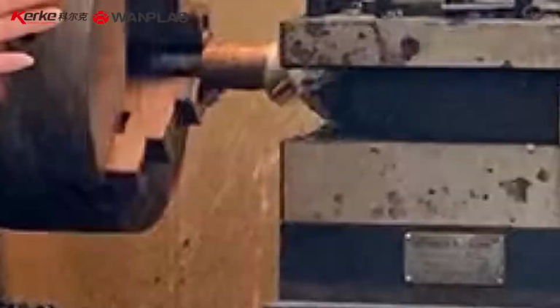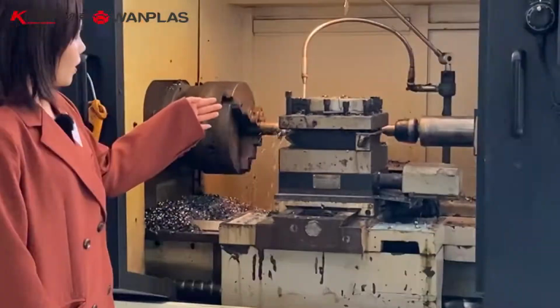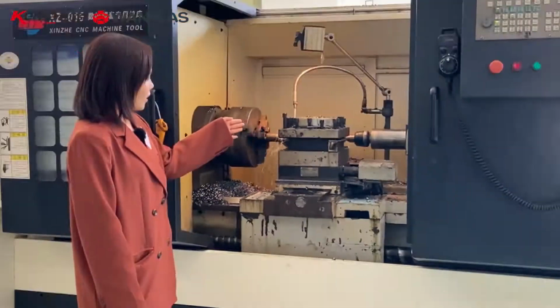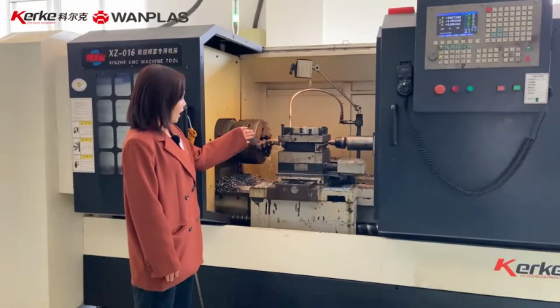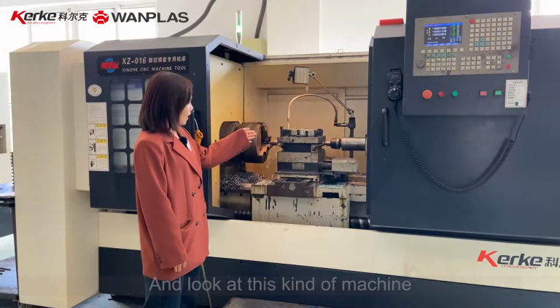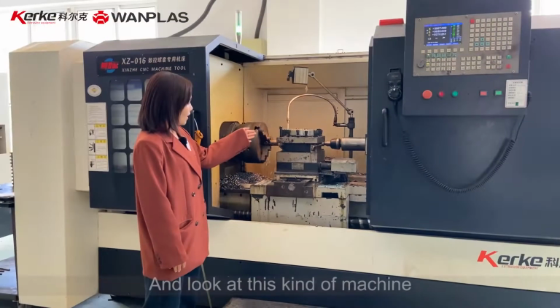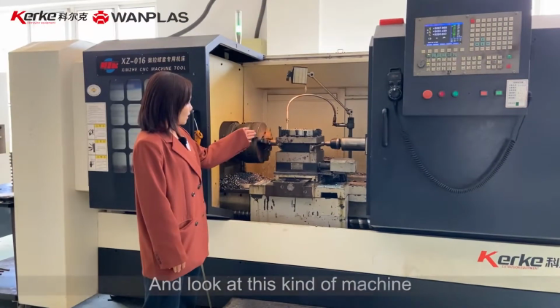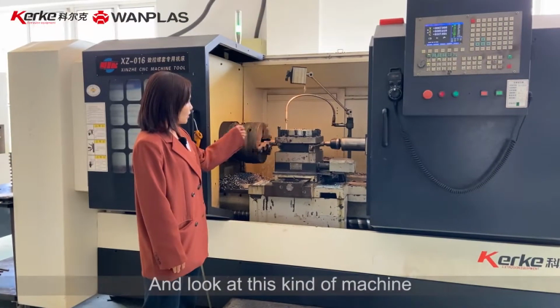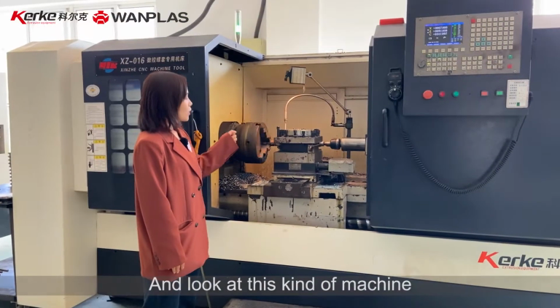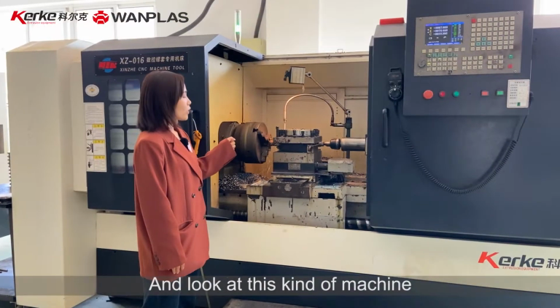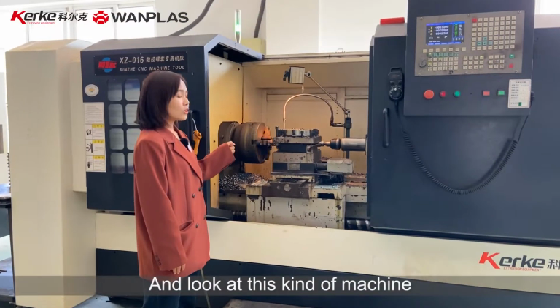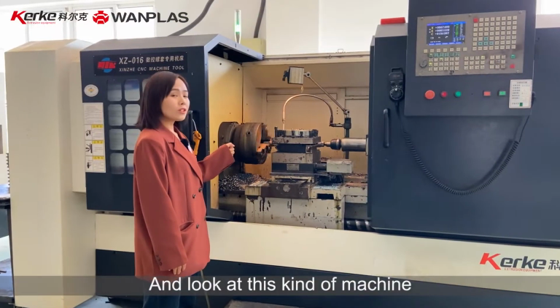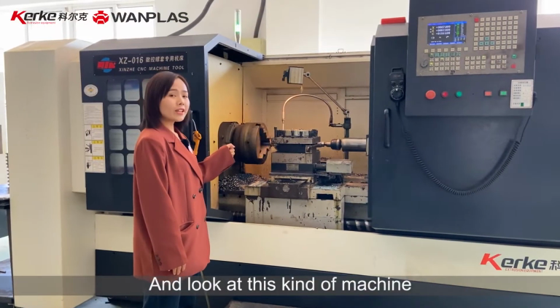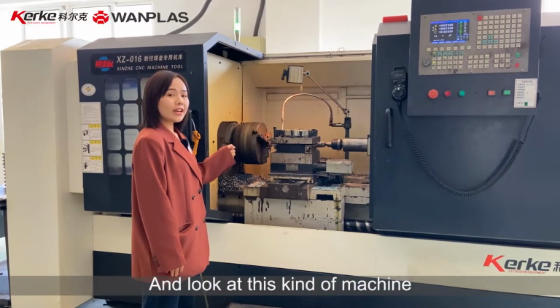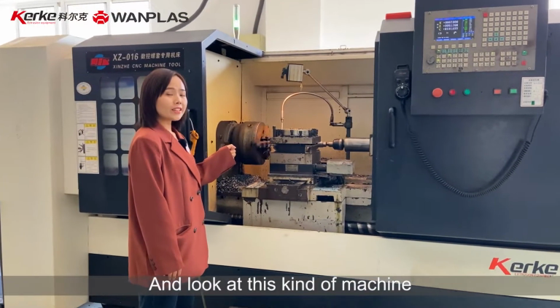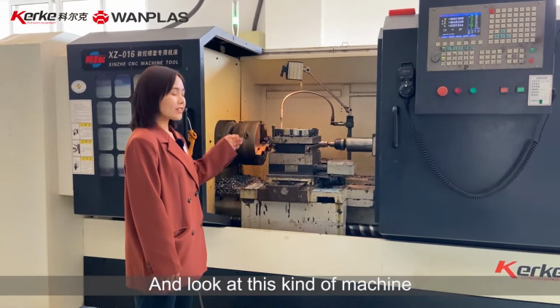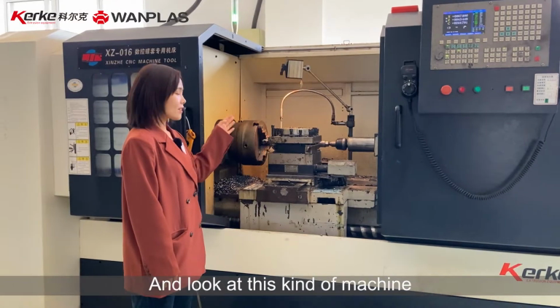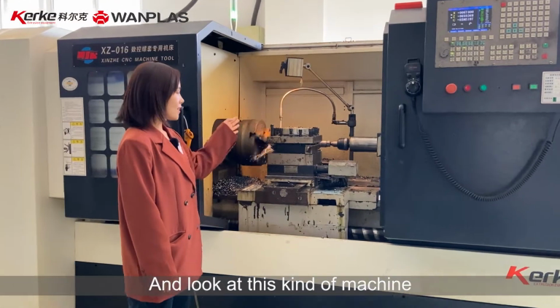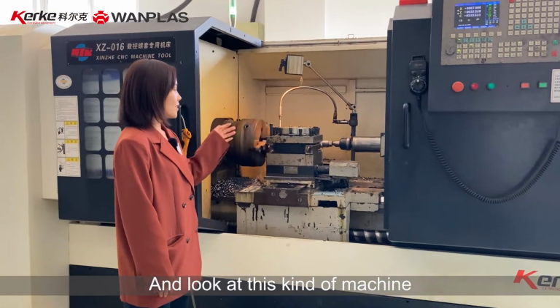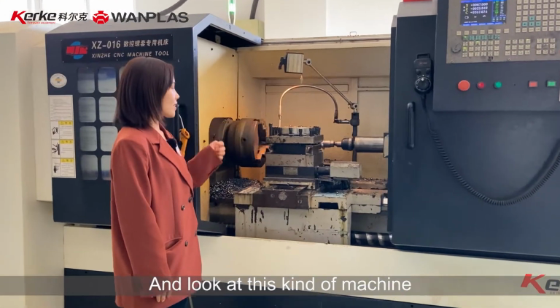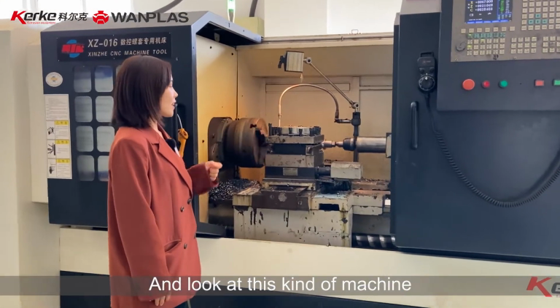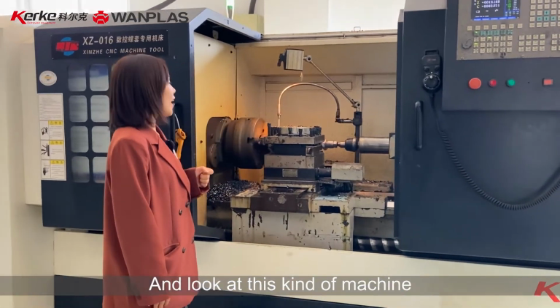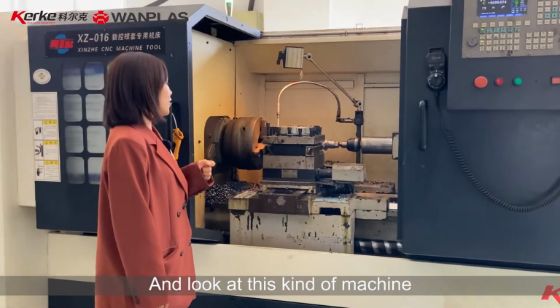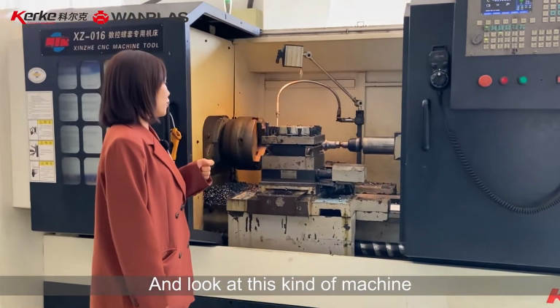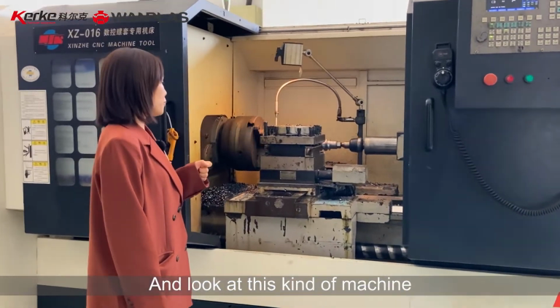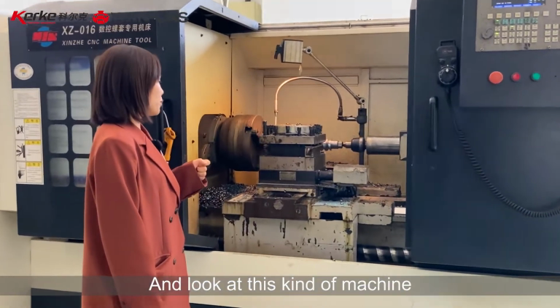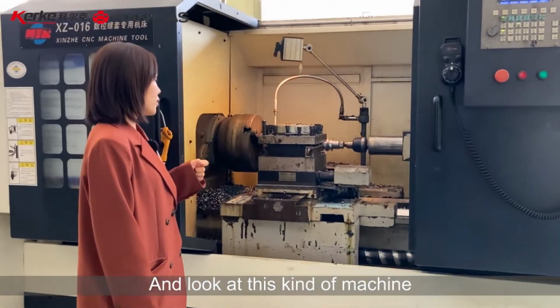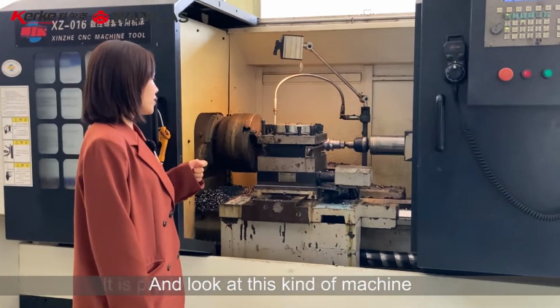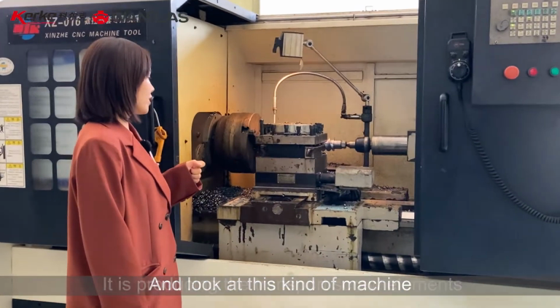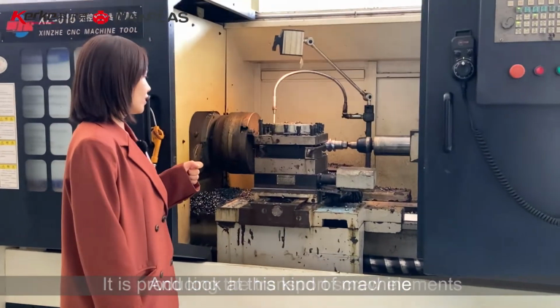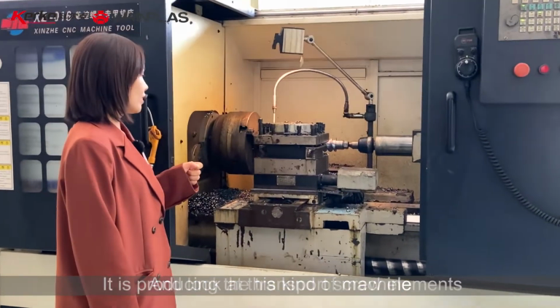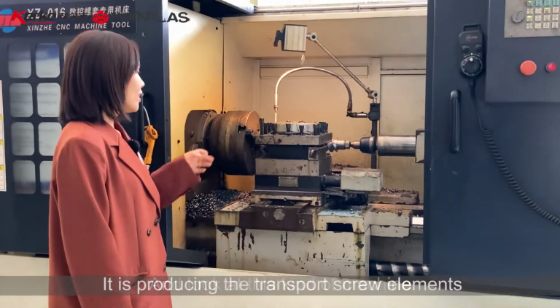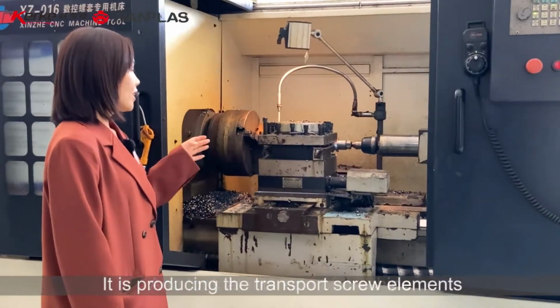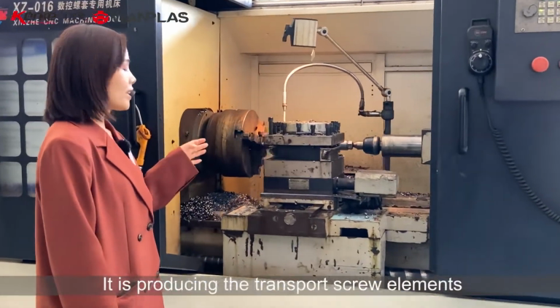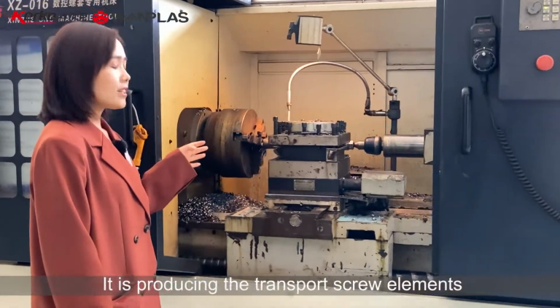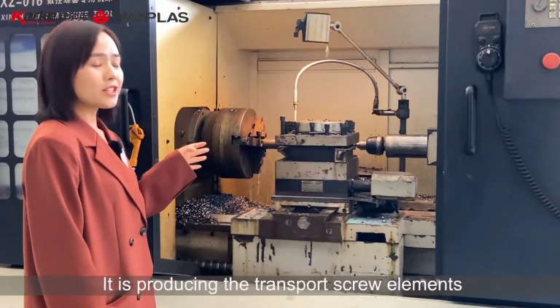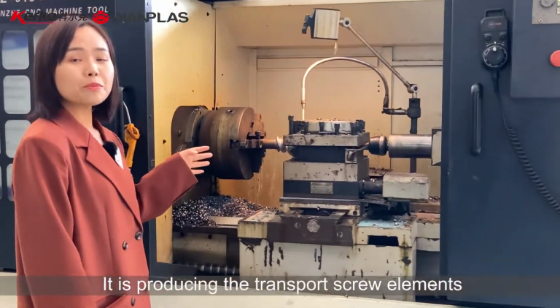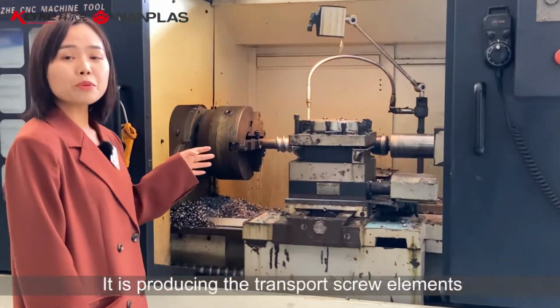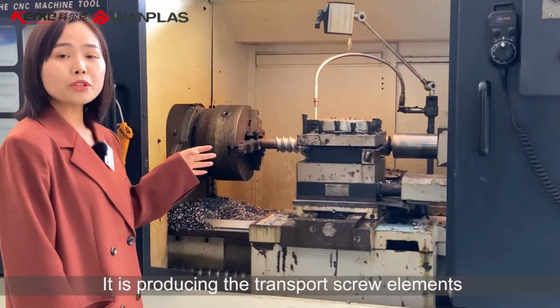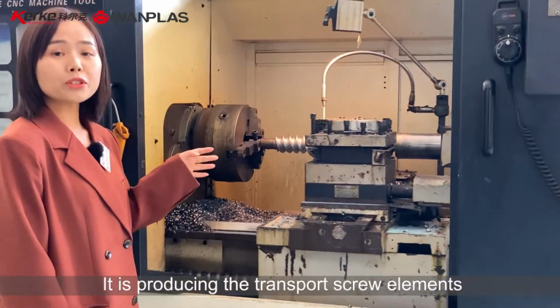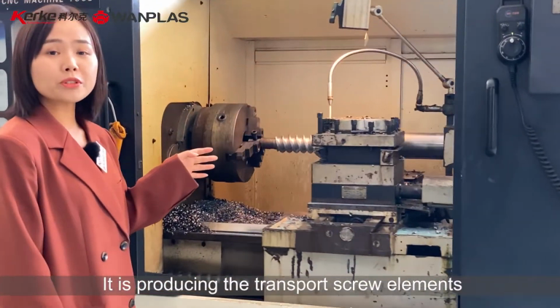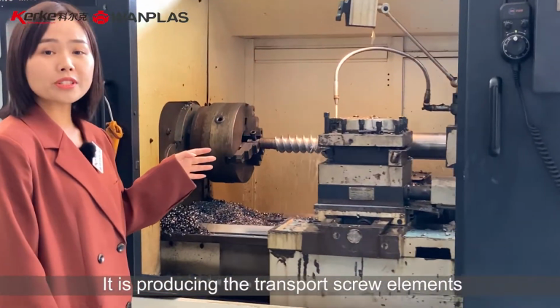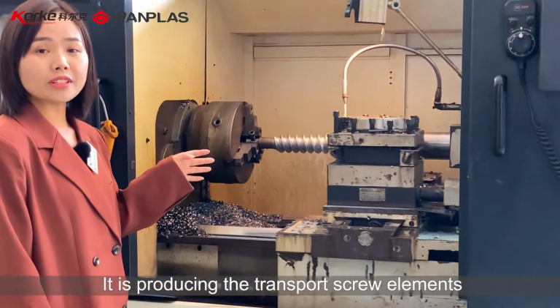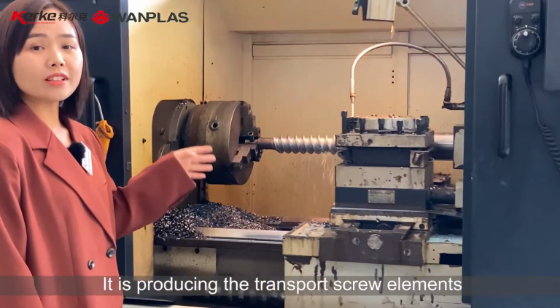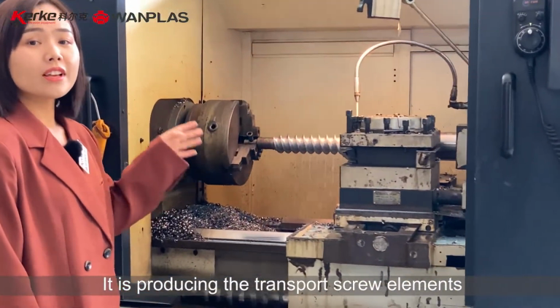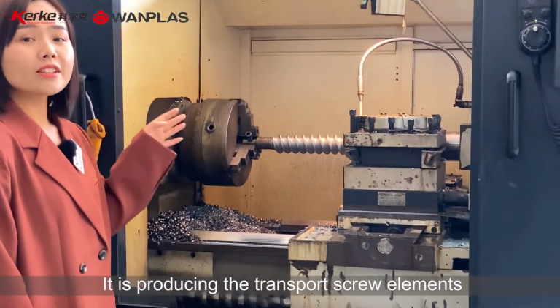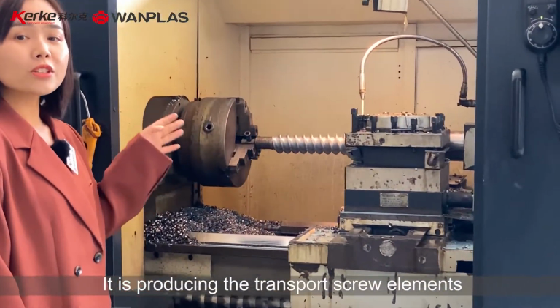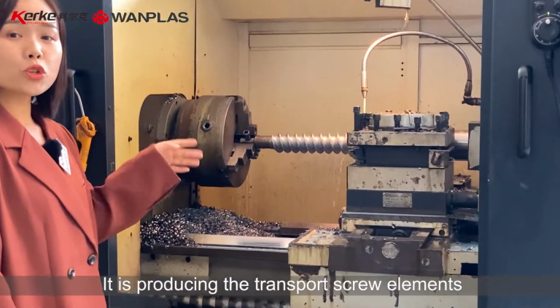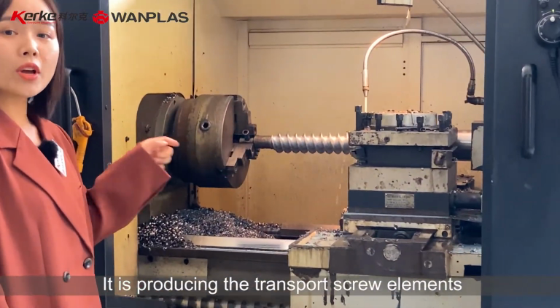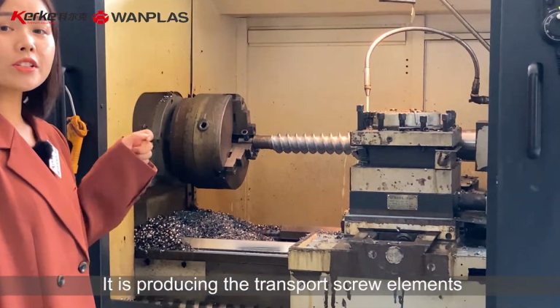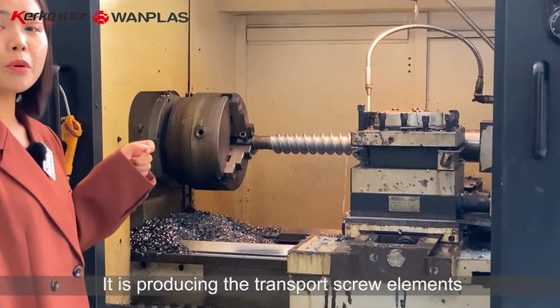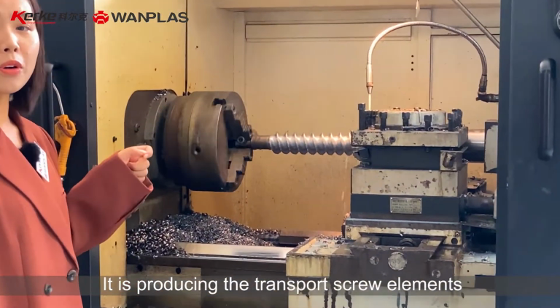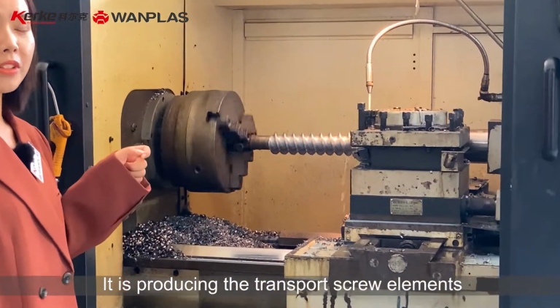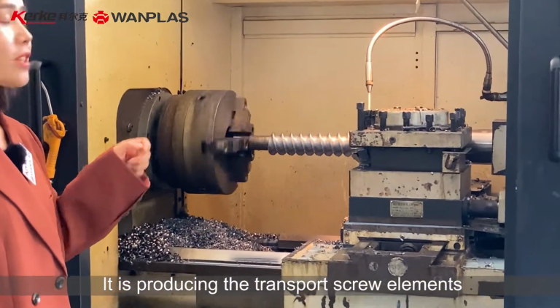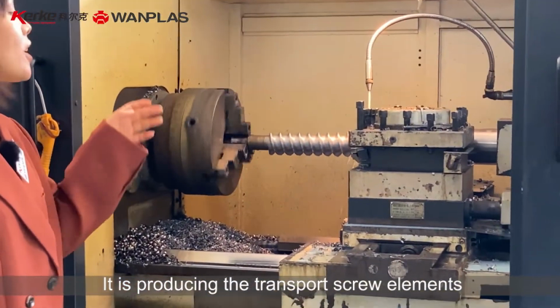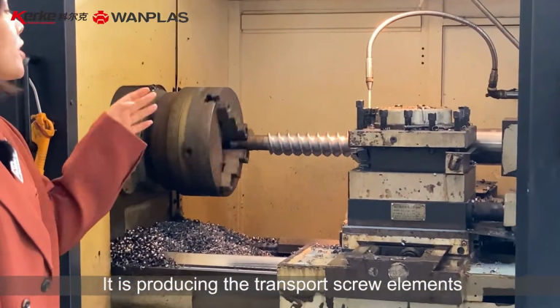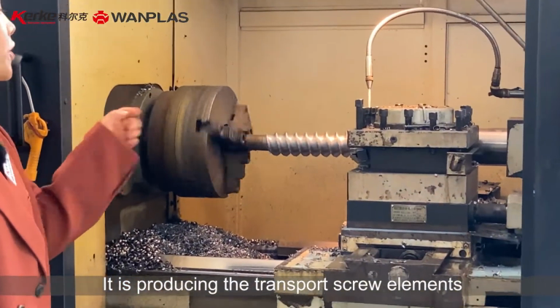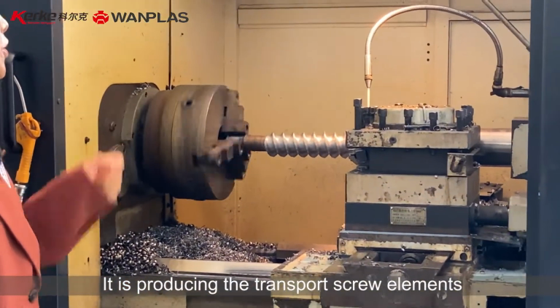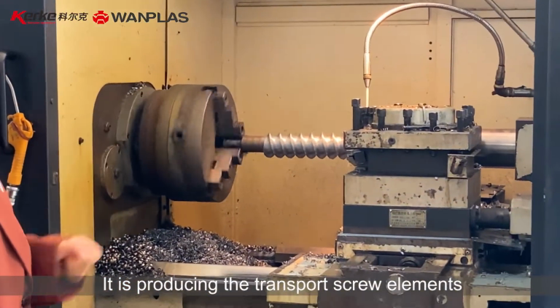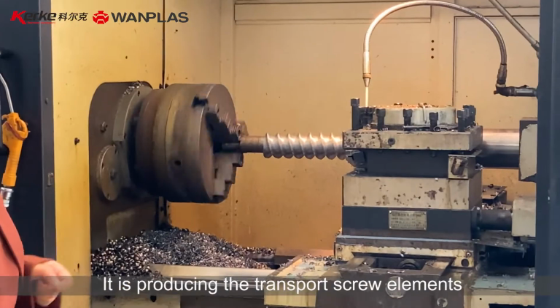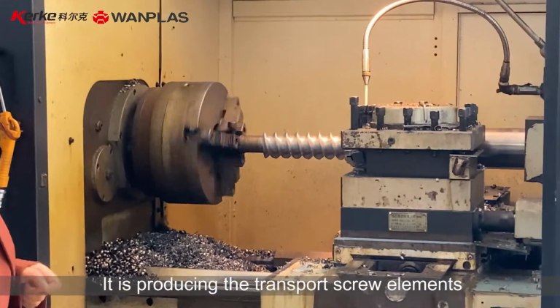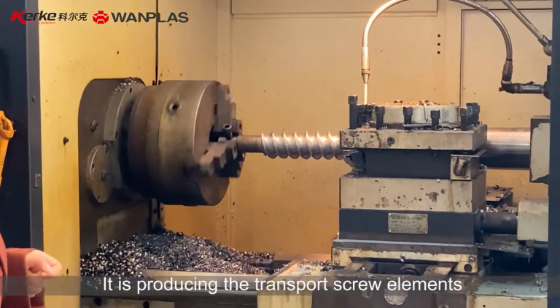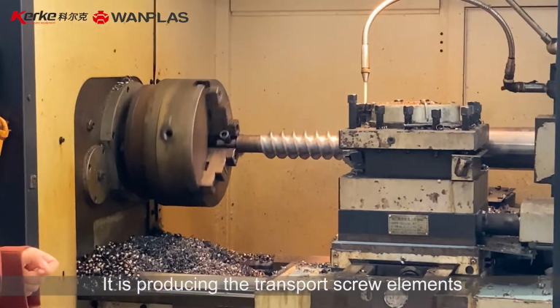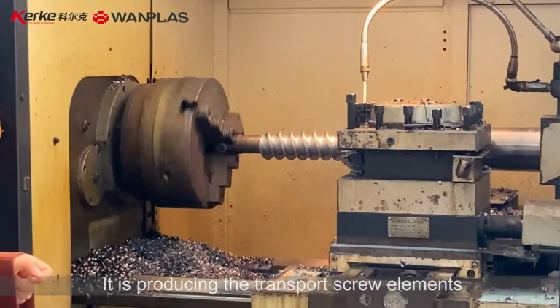And look at this kind of machine. It is producing the transport screw elements.